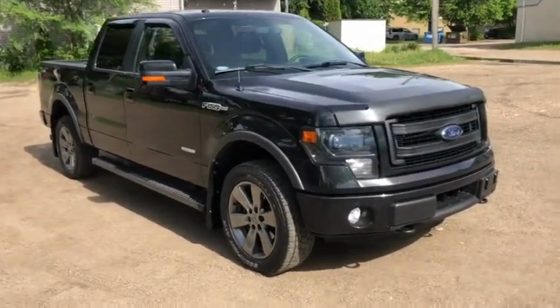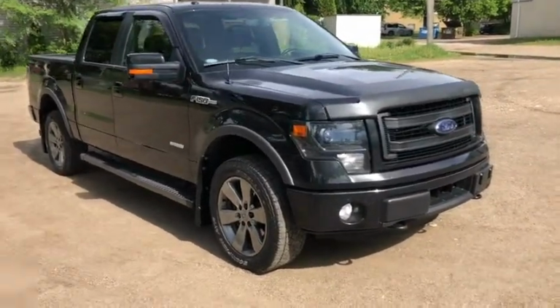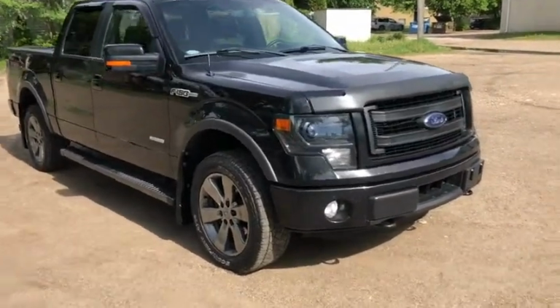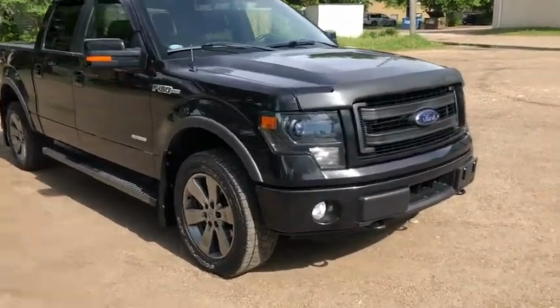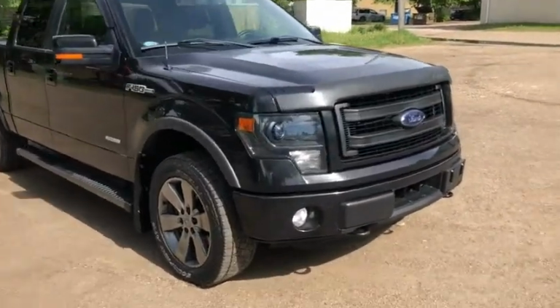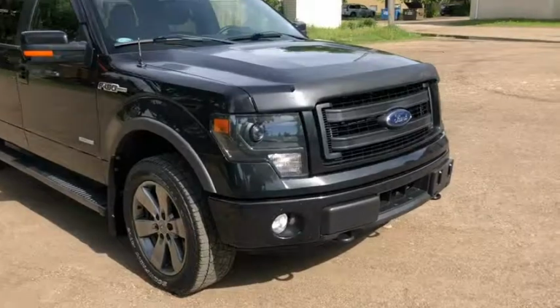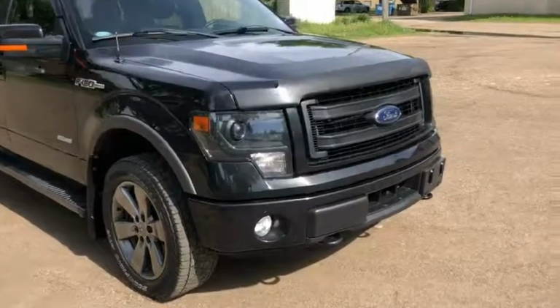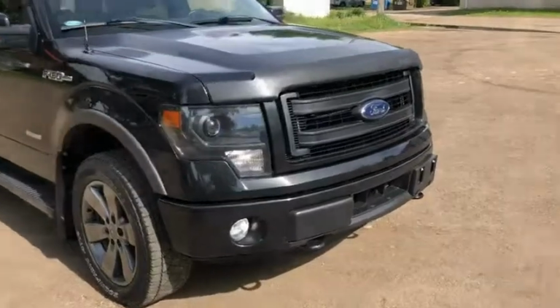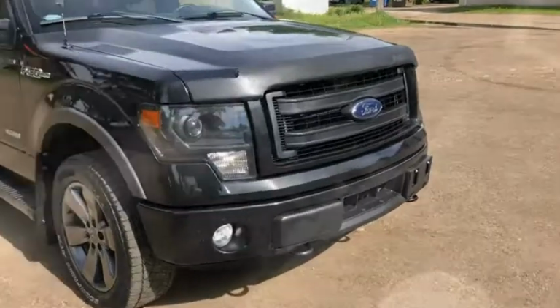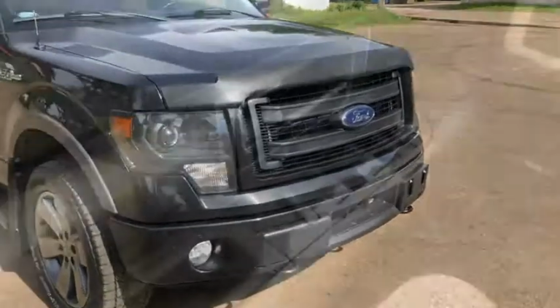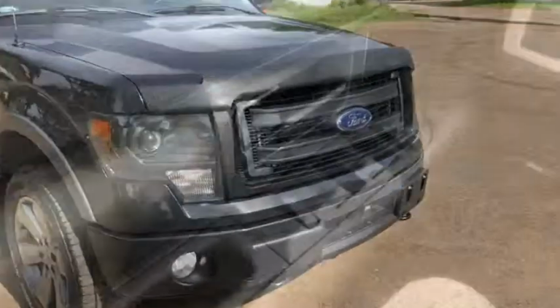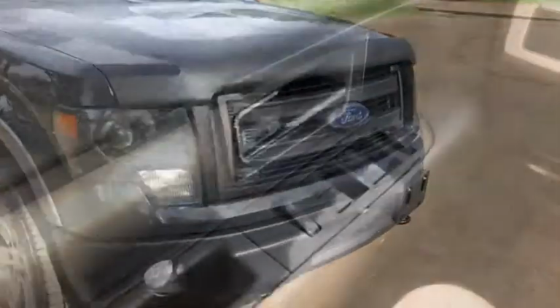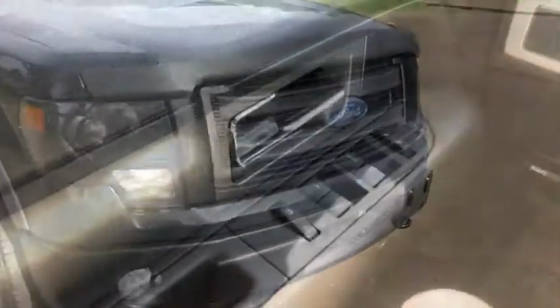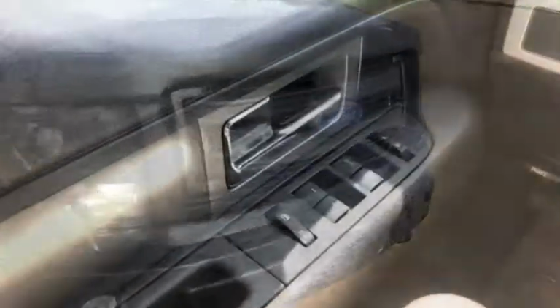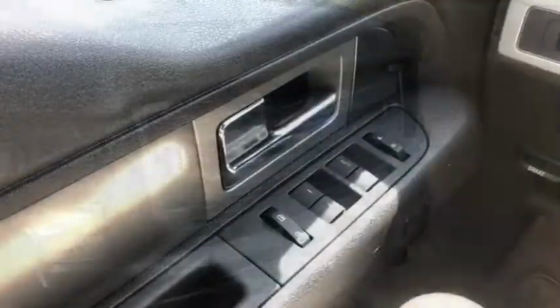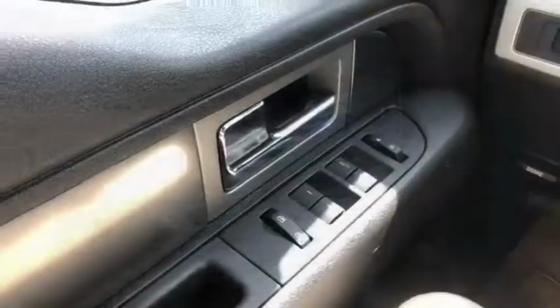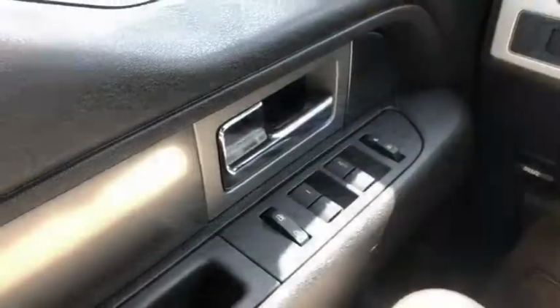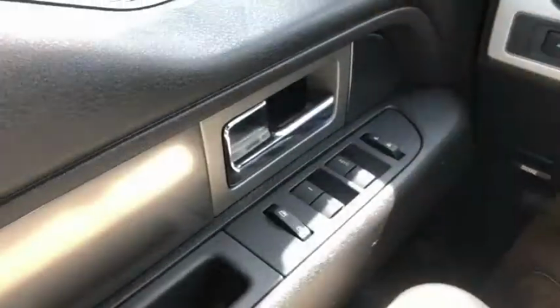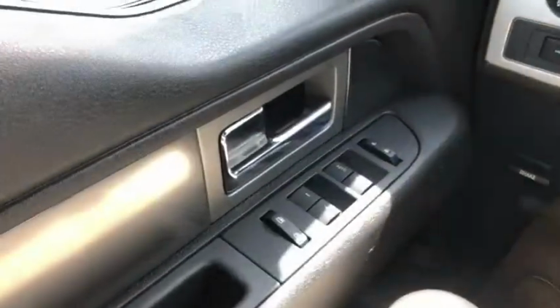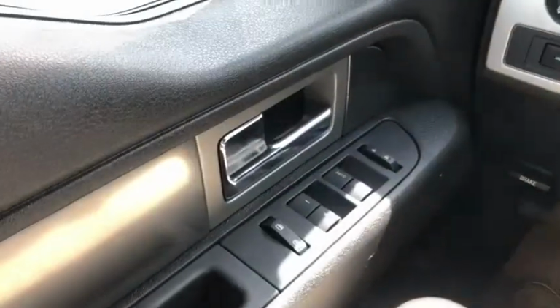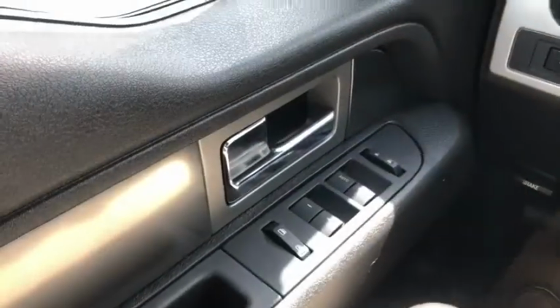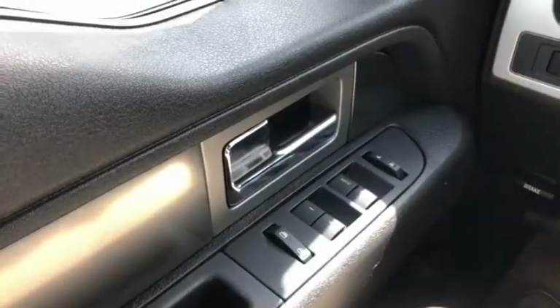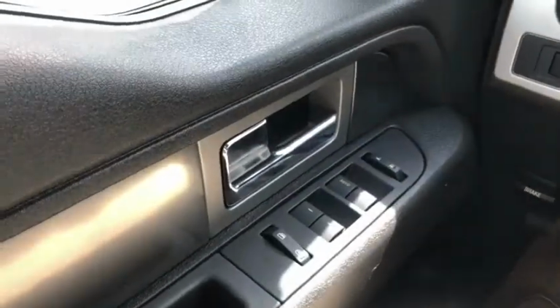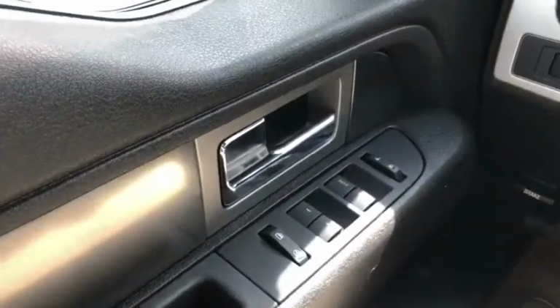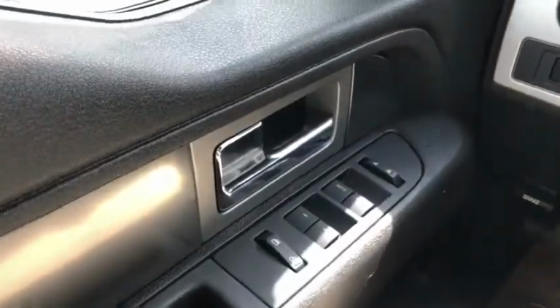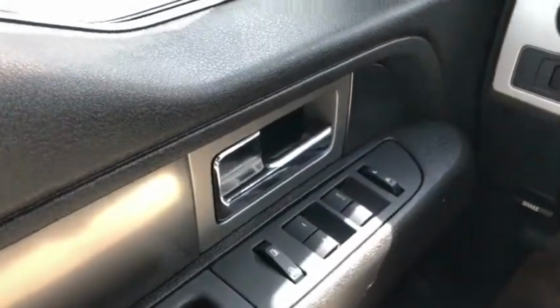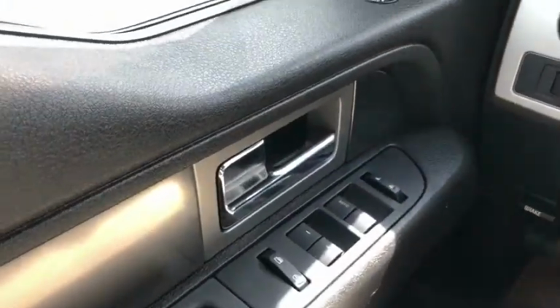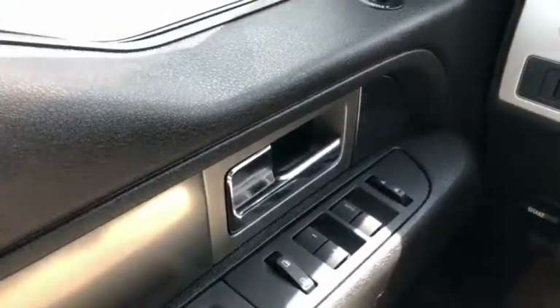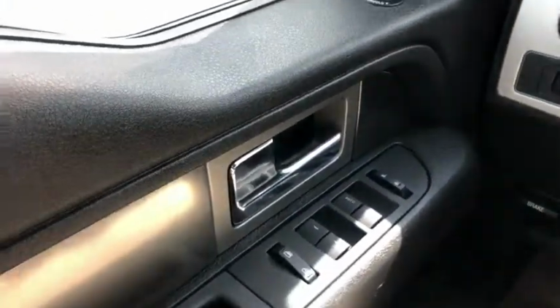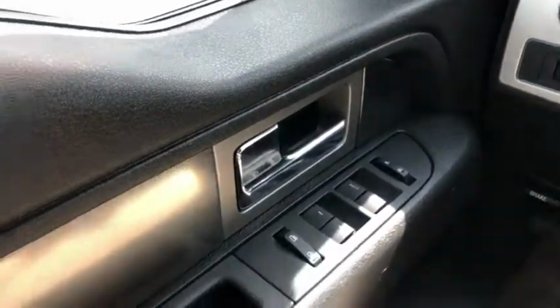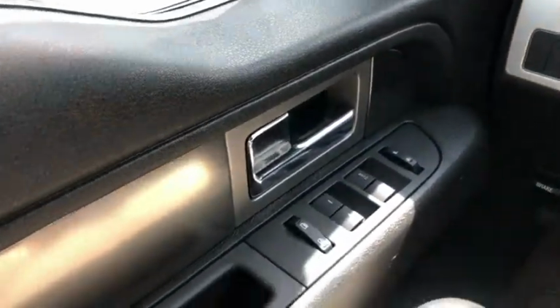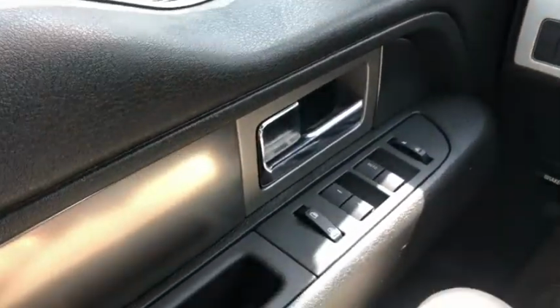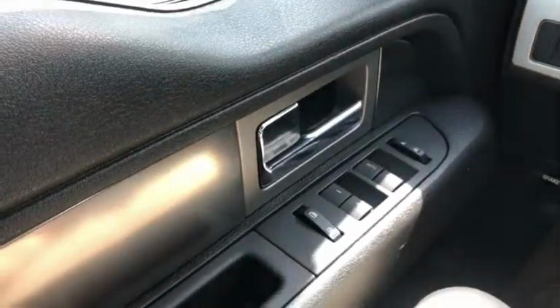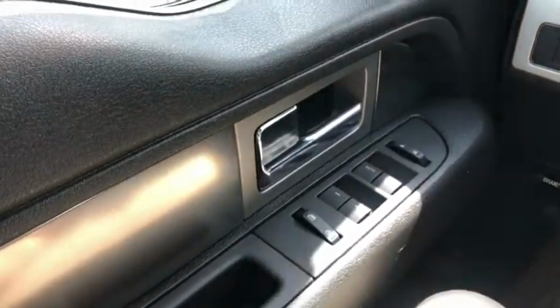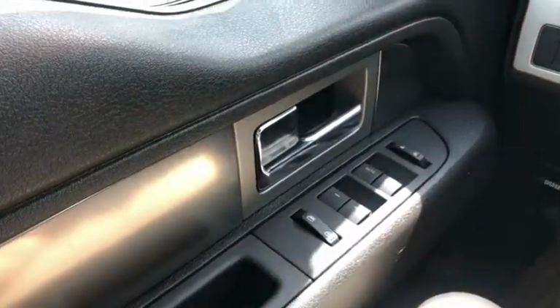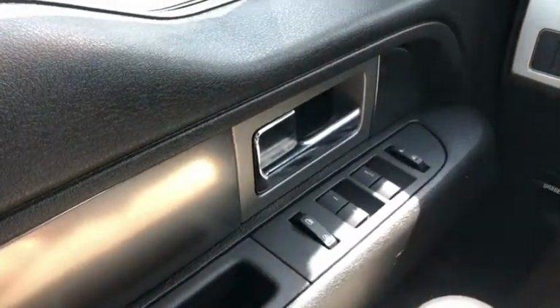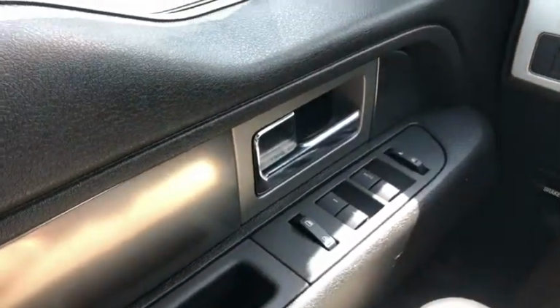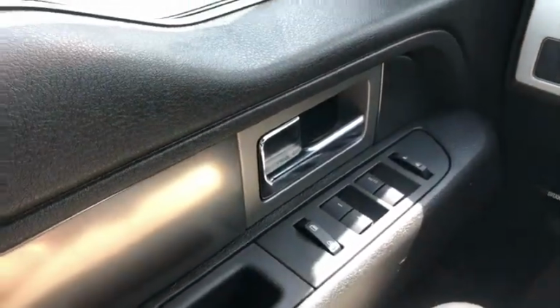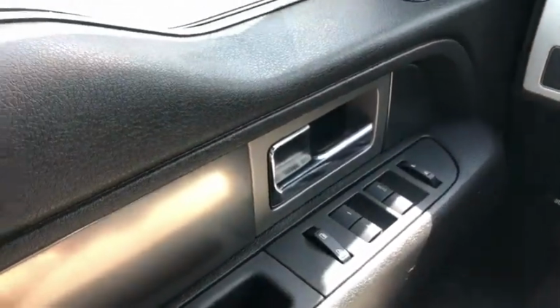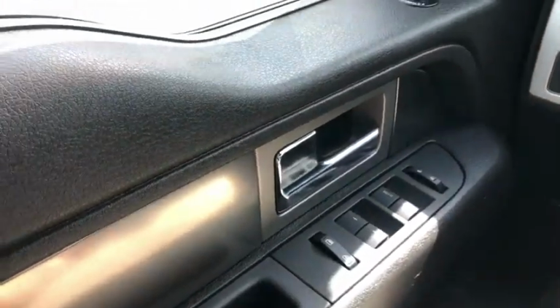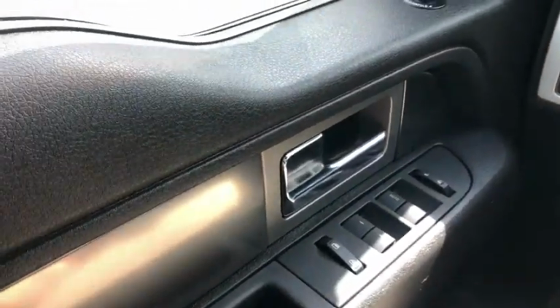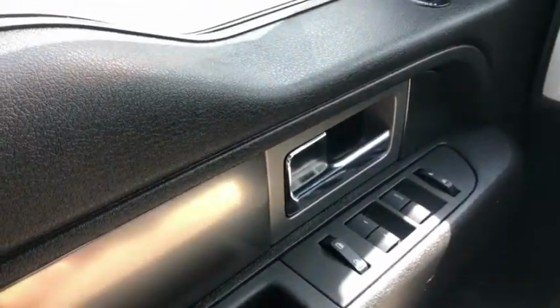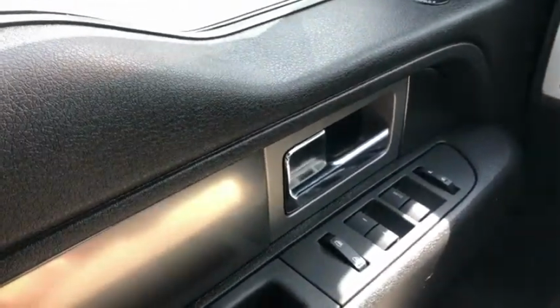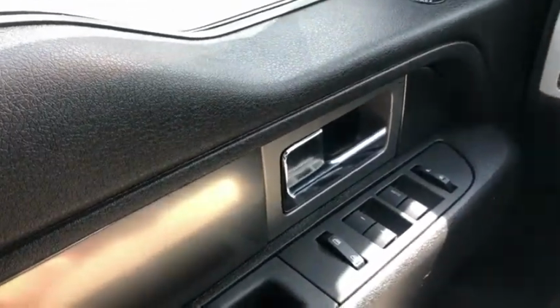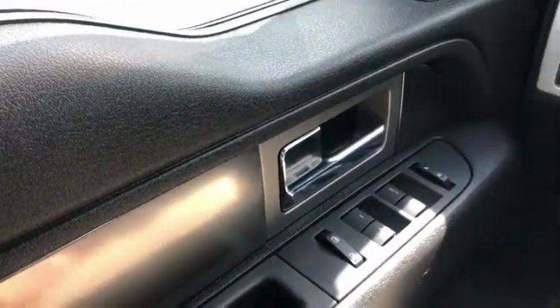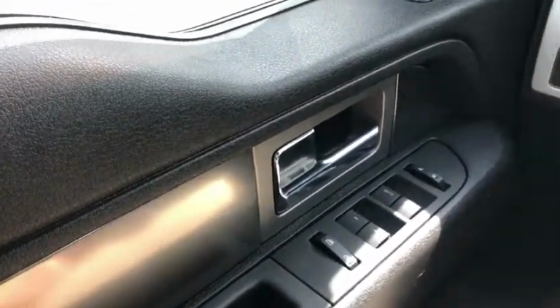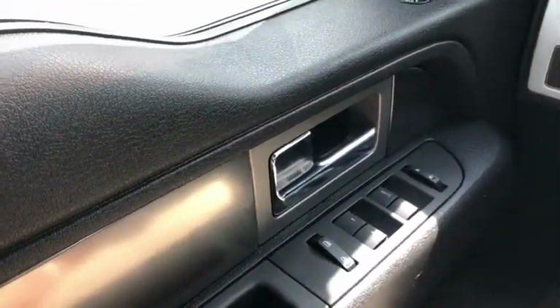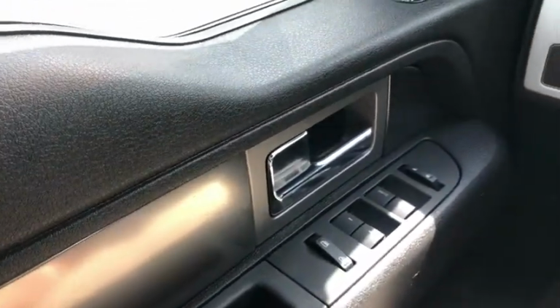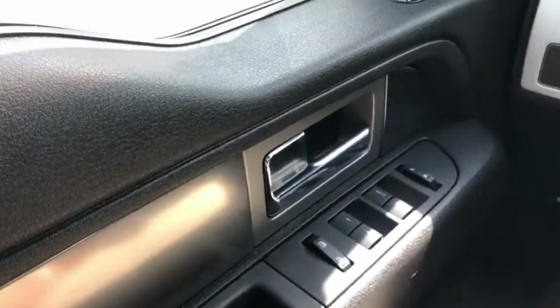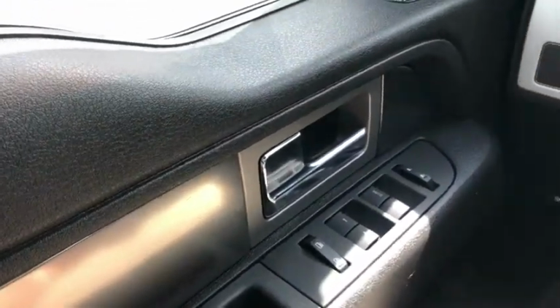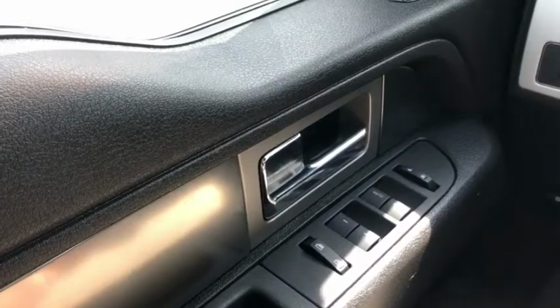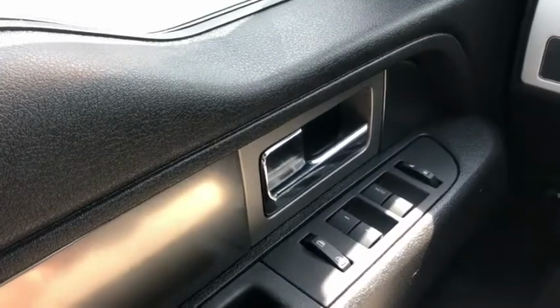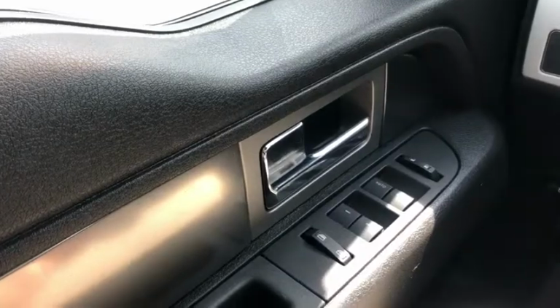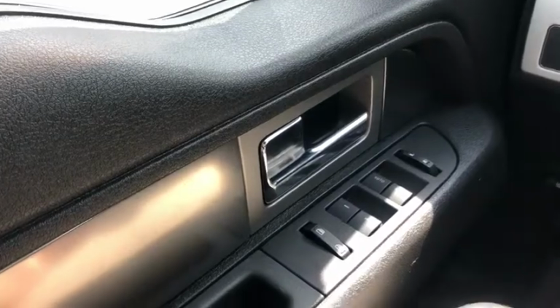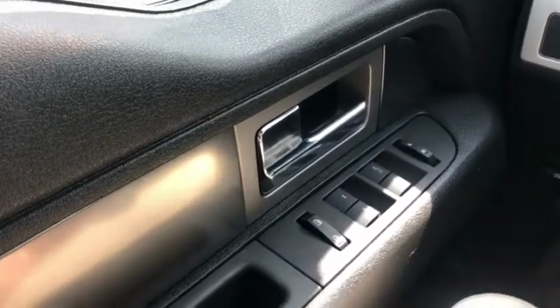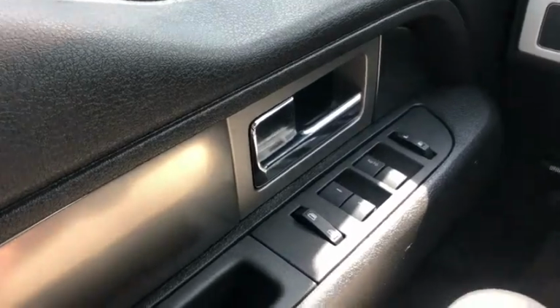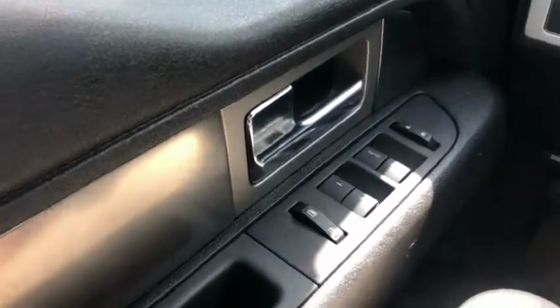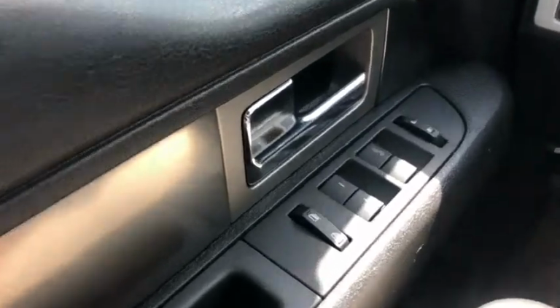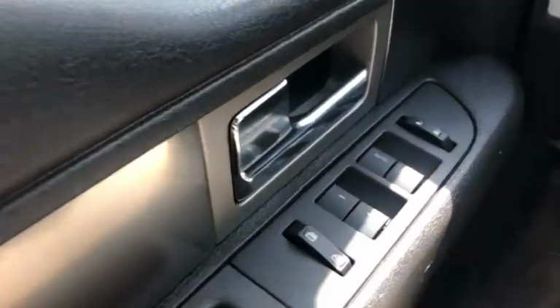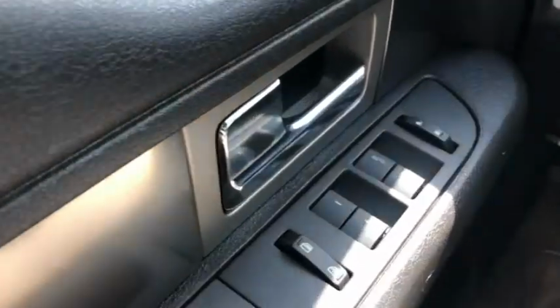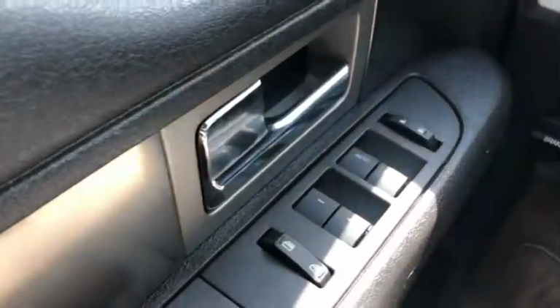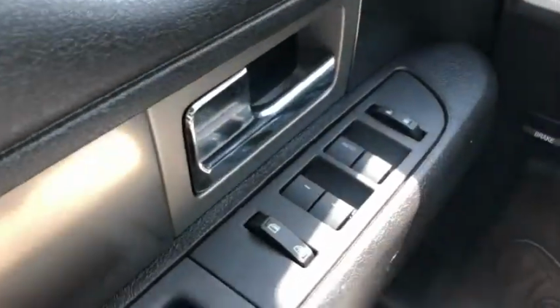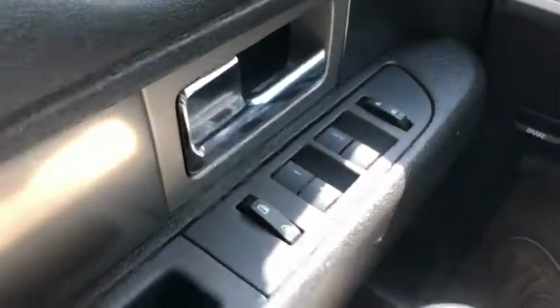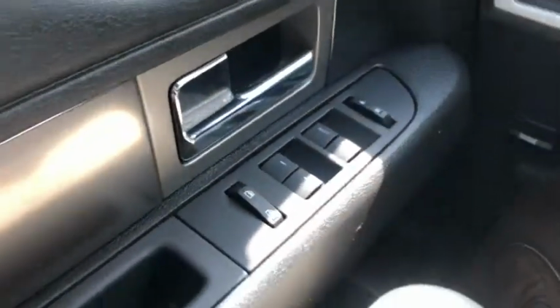Now let's take a look inside. Sitting inside the F-150, here's a quick run through of some of the features as well as the interior layout.